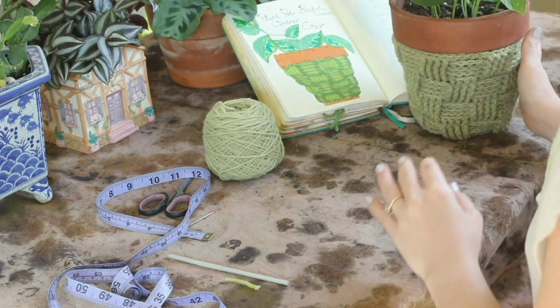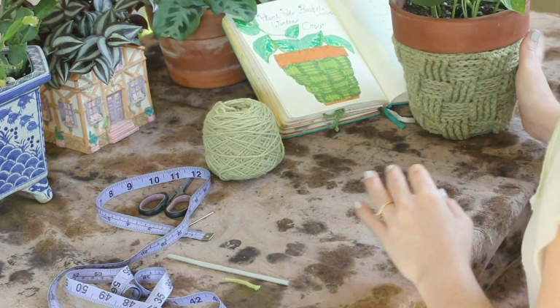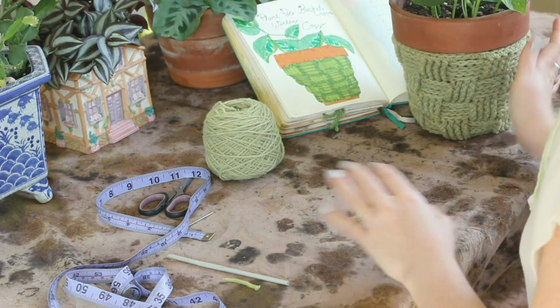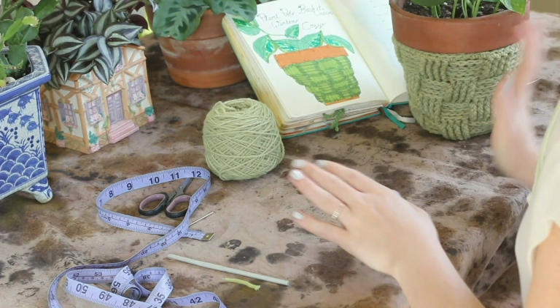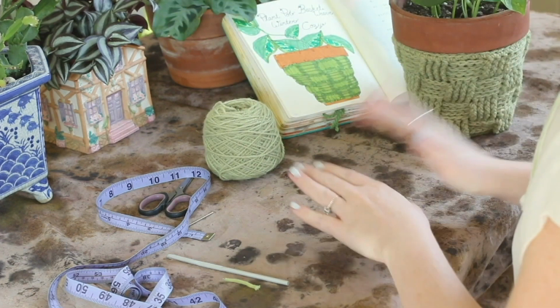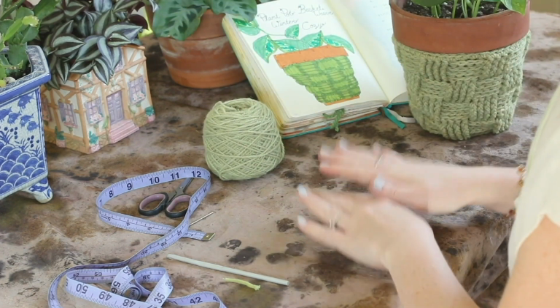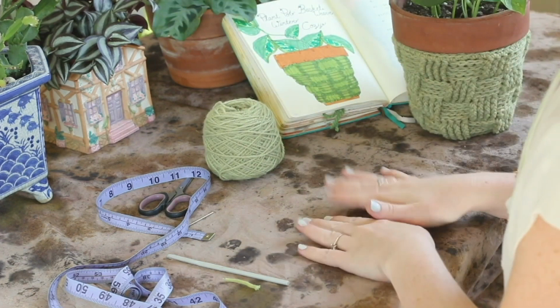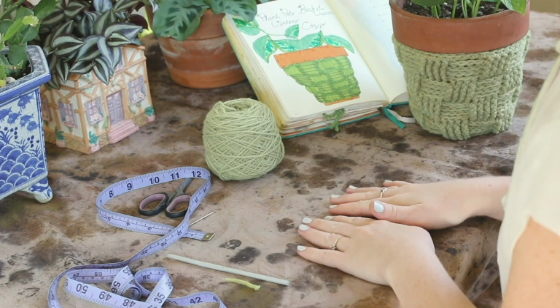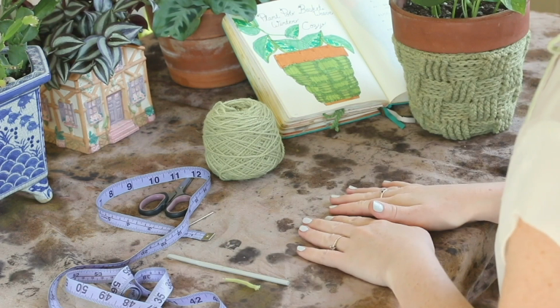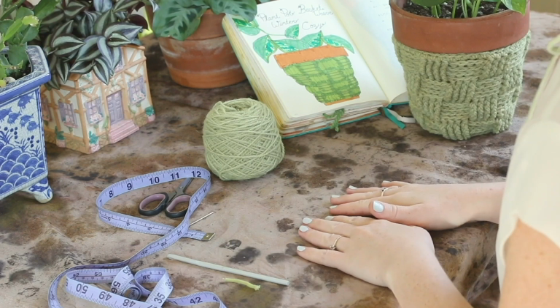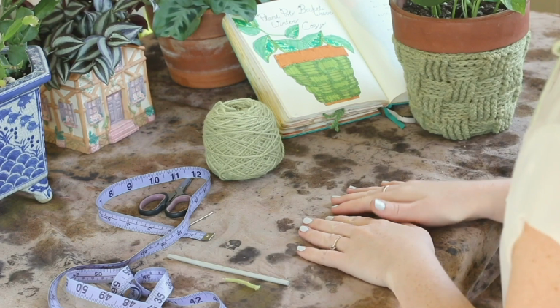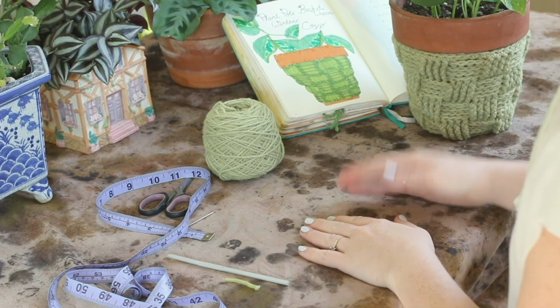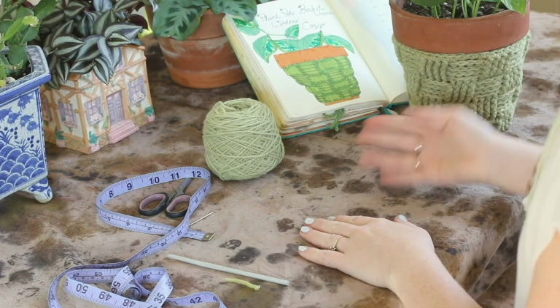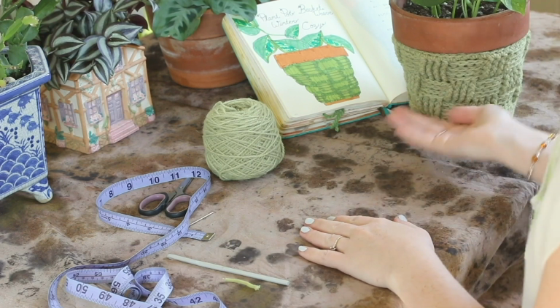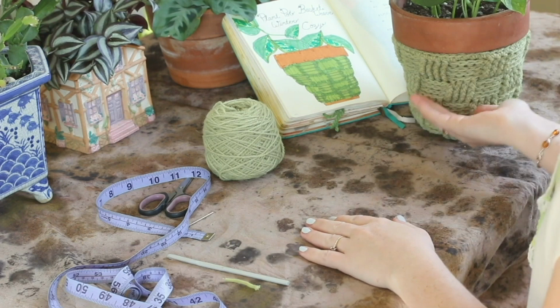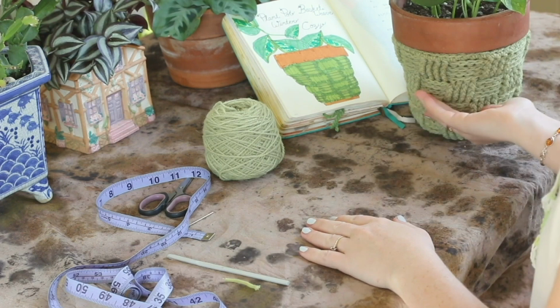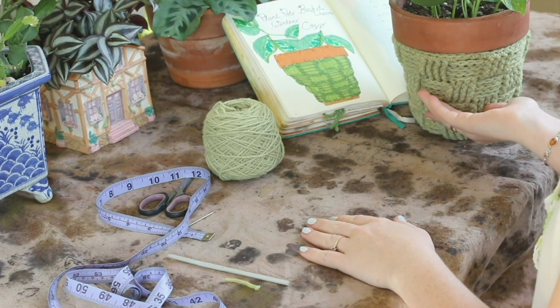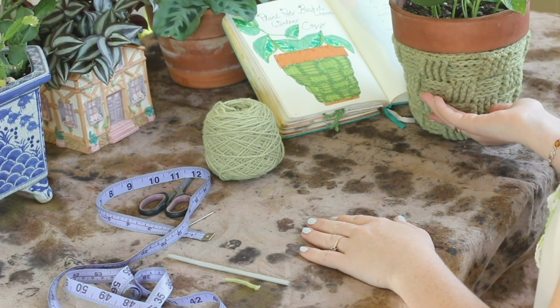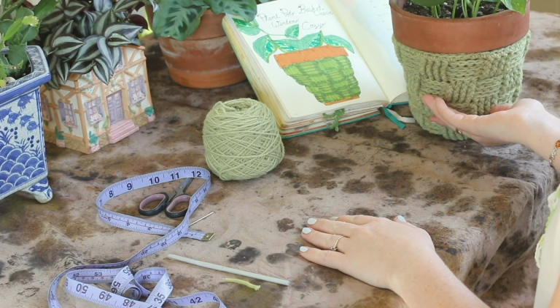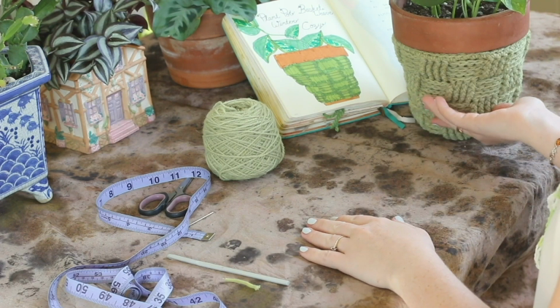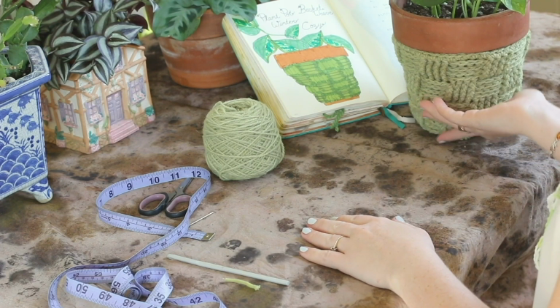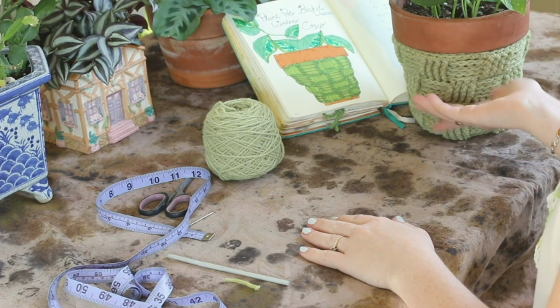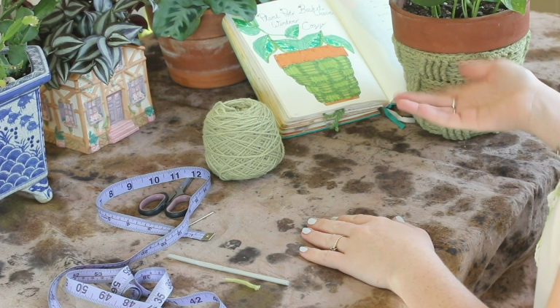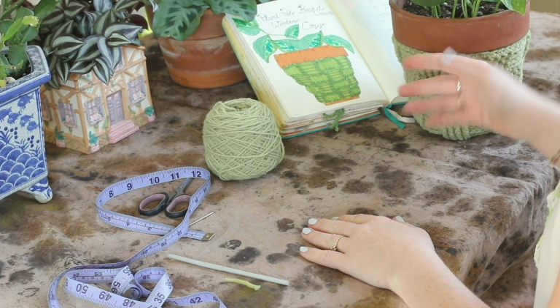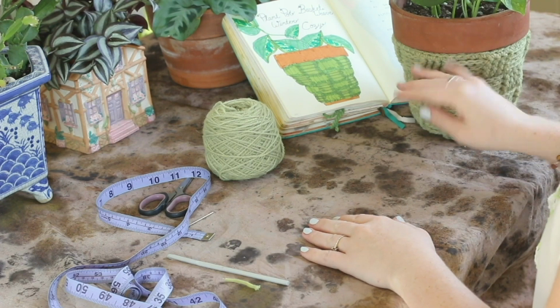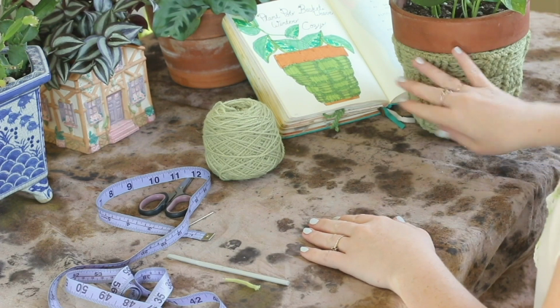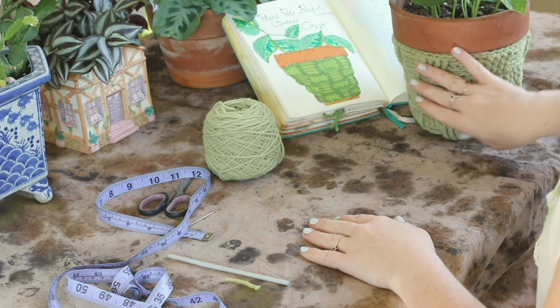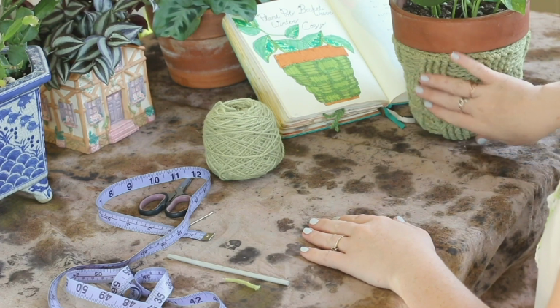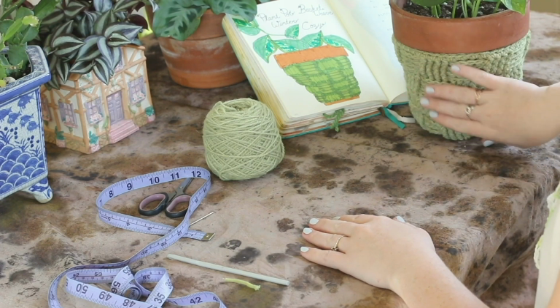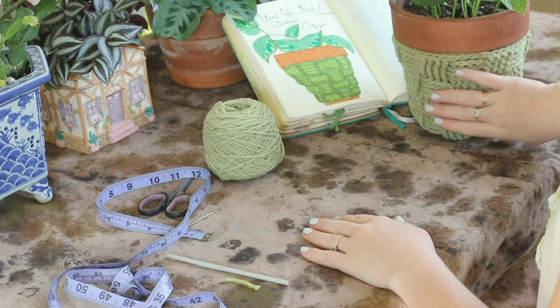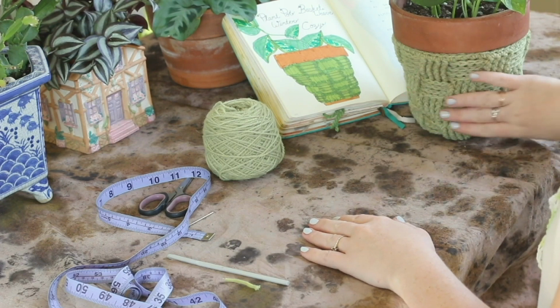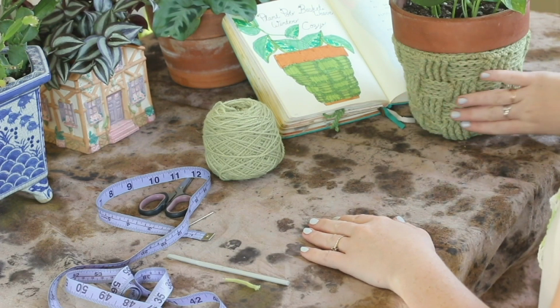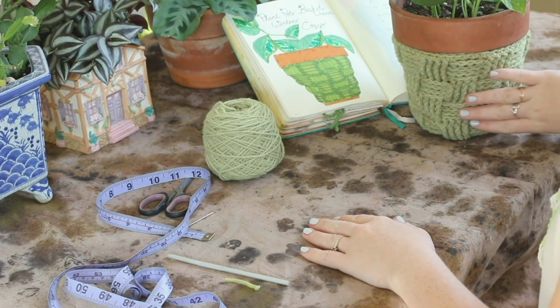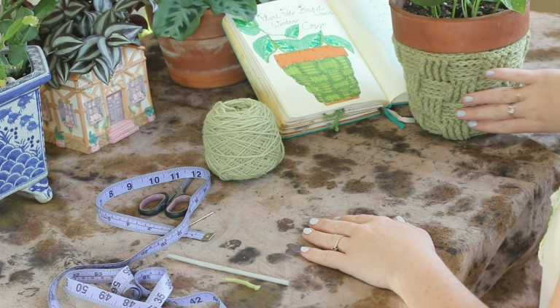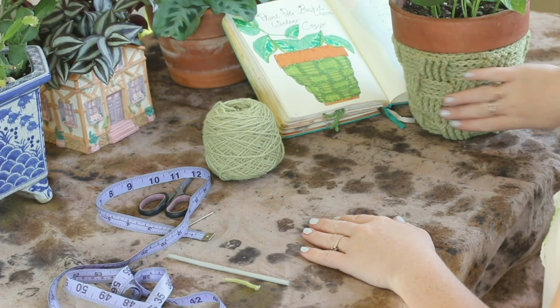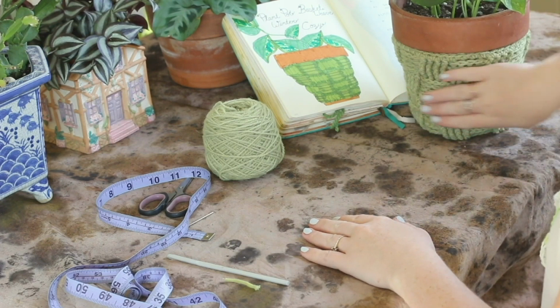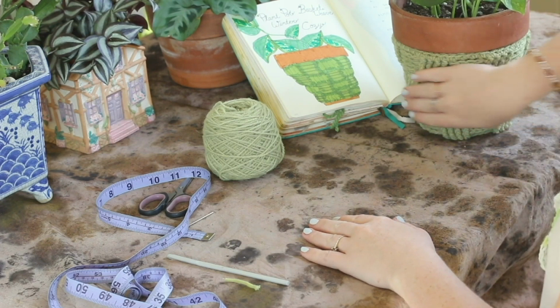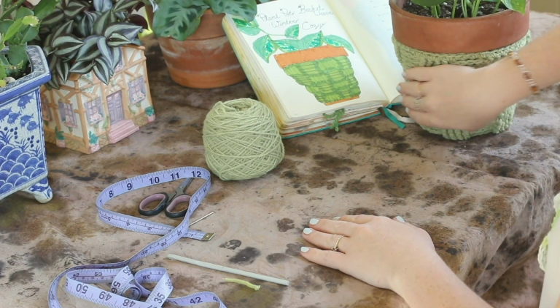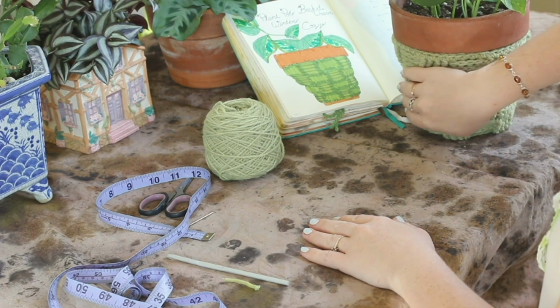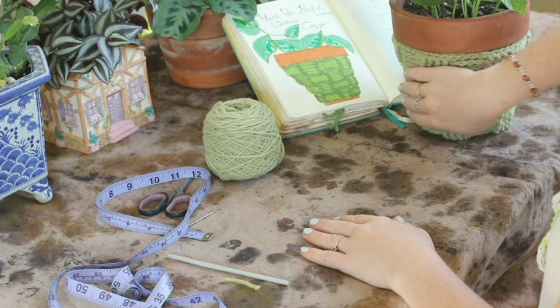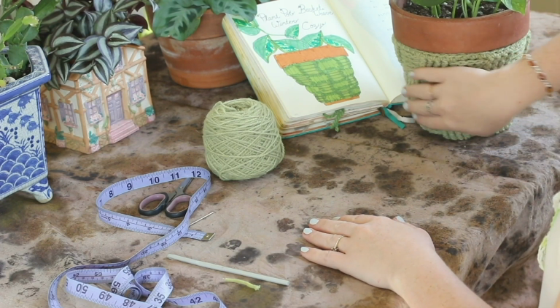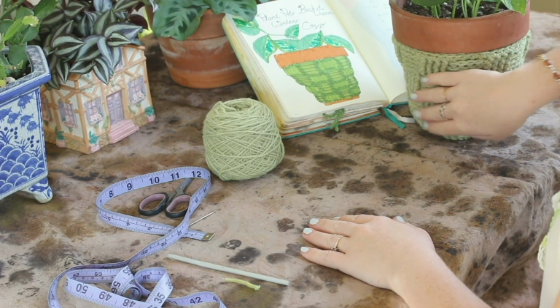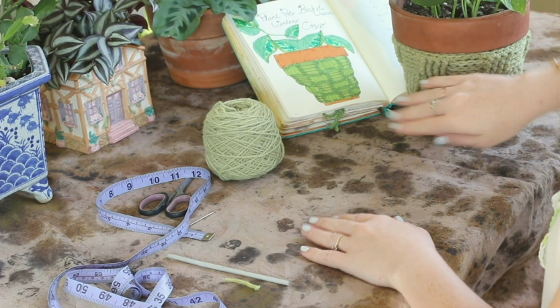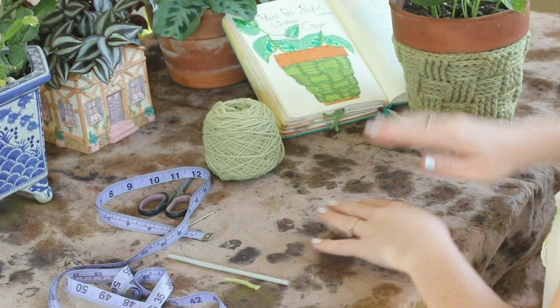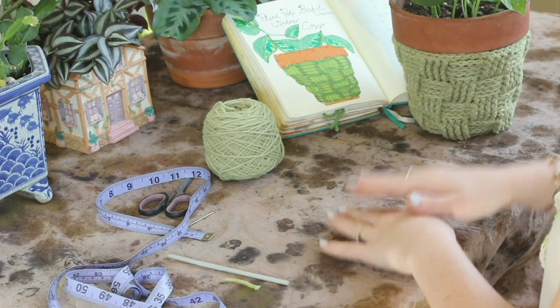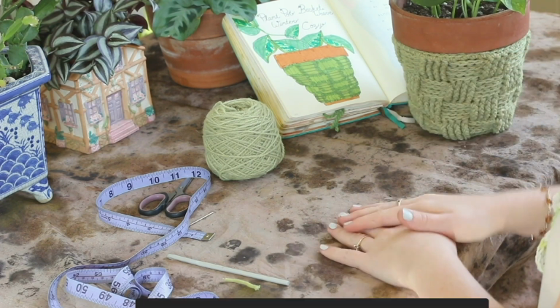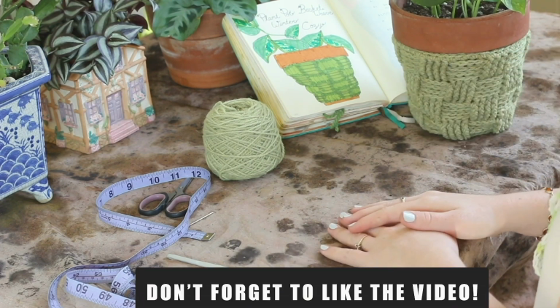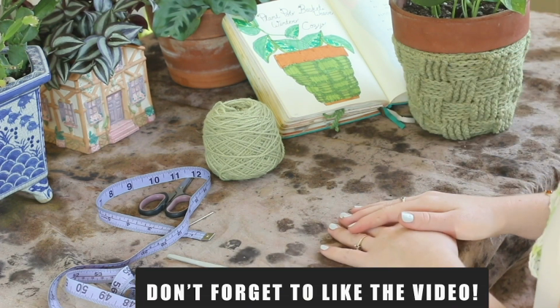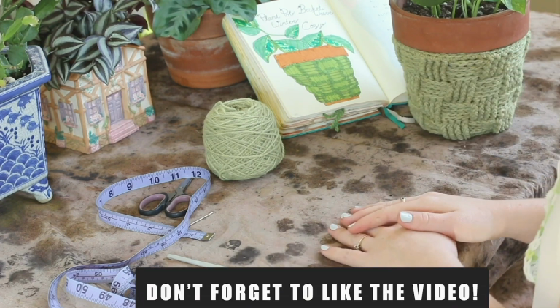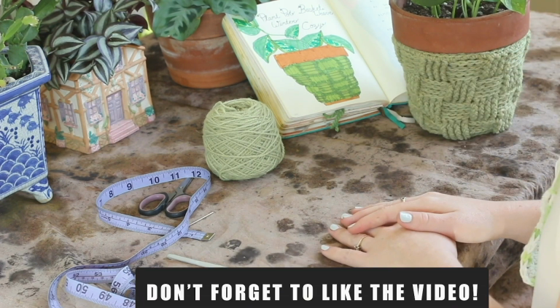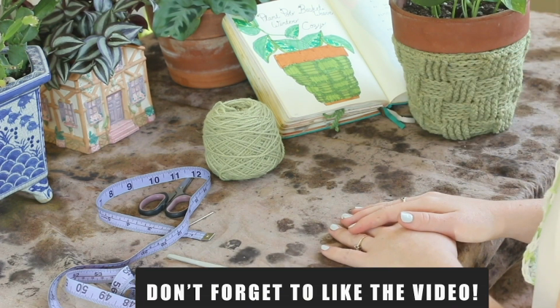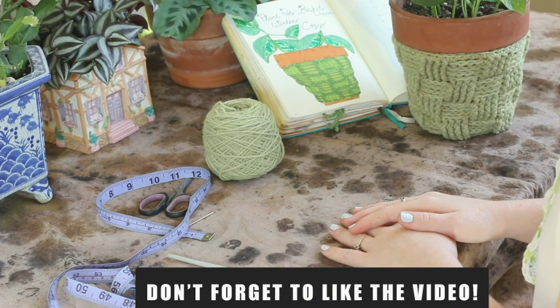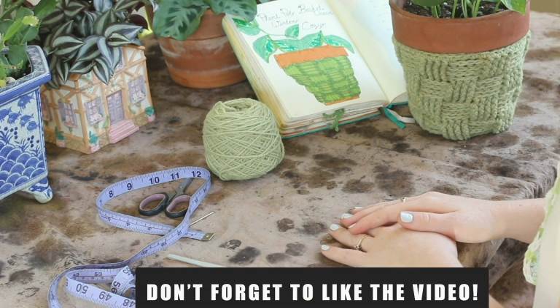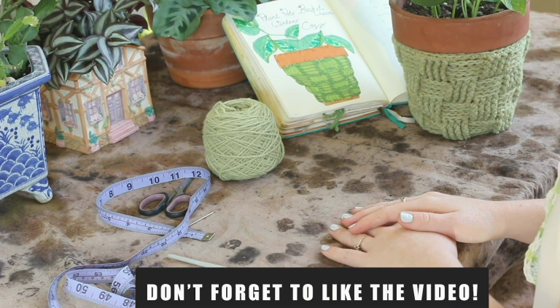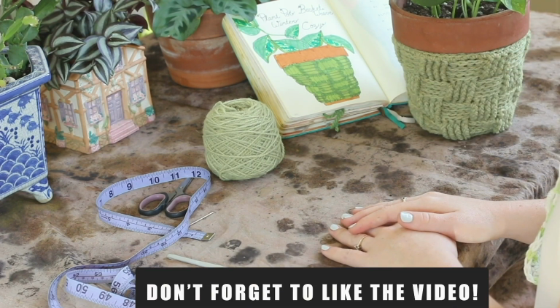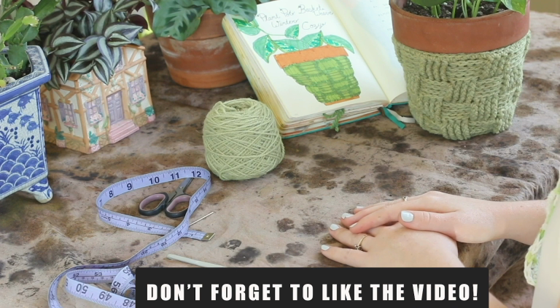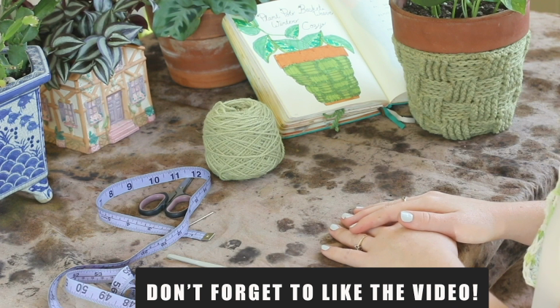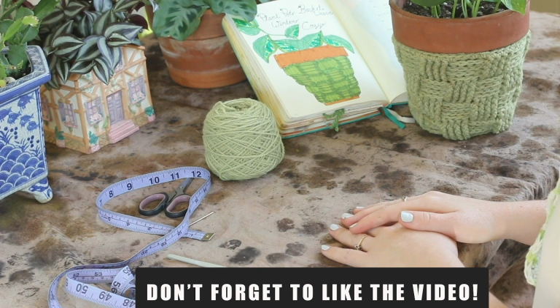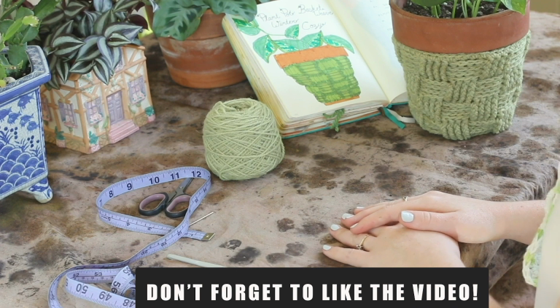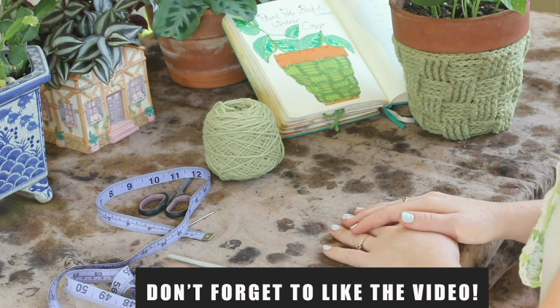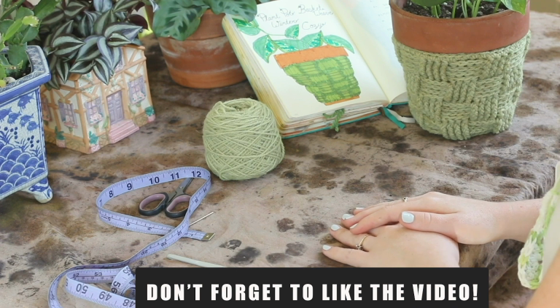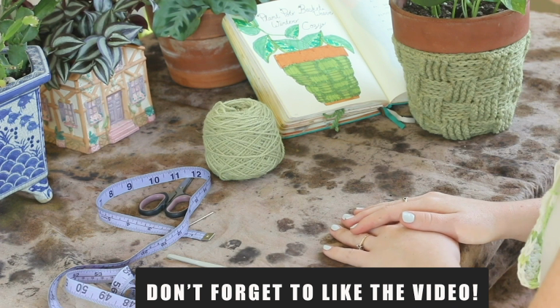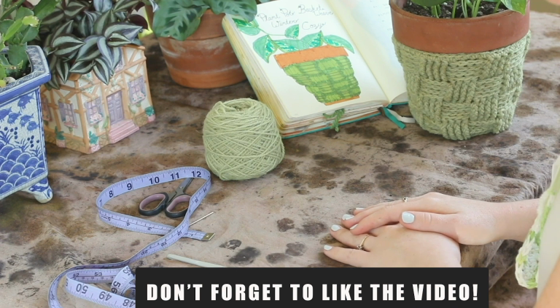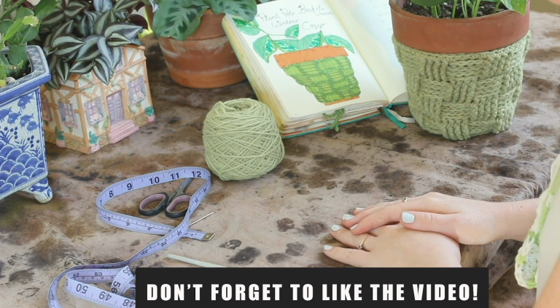But if you're interested in learning how to make this really cute basket weave winter plant cozy, keep watching.